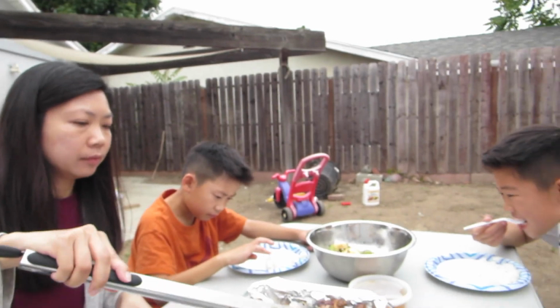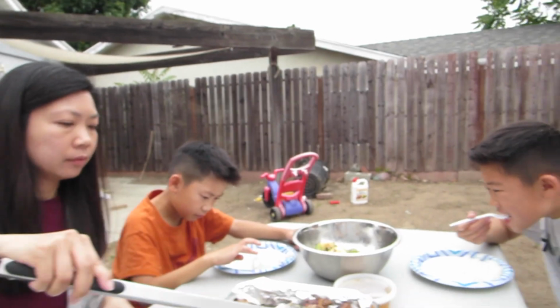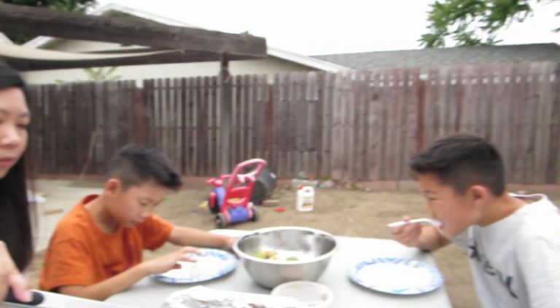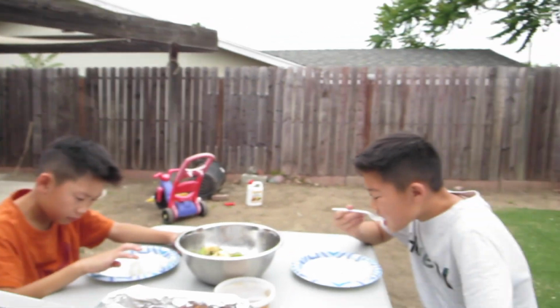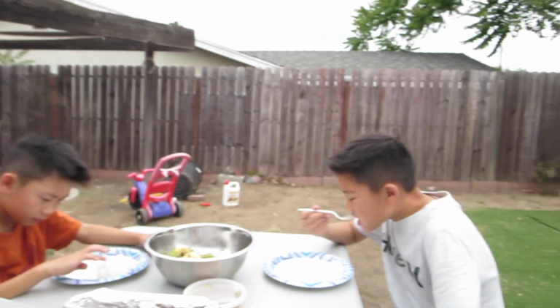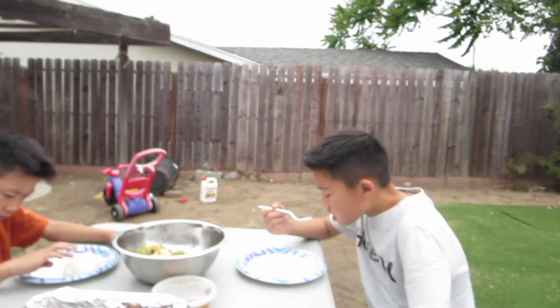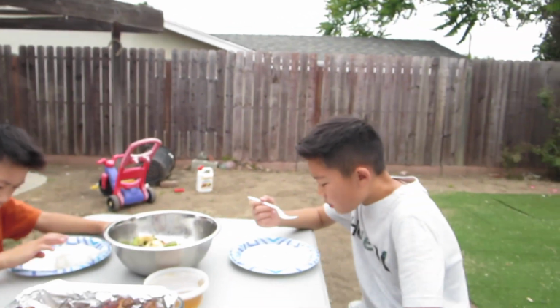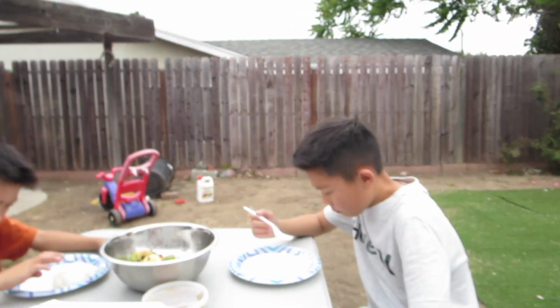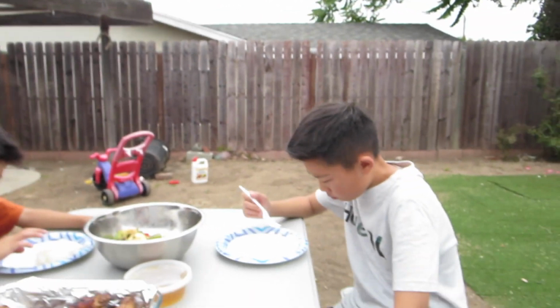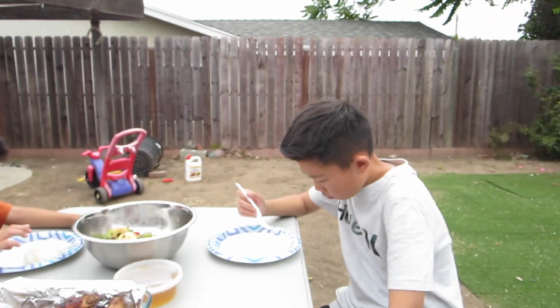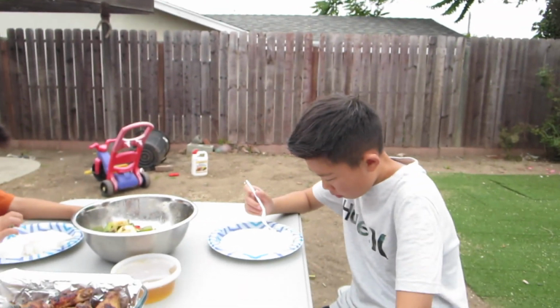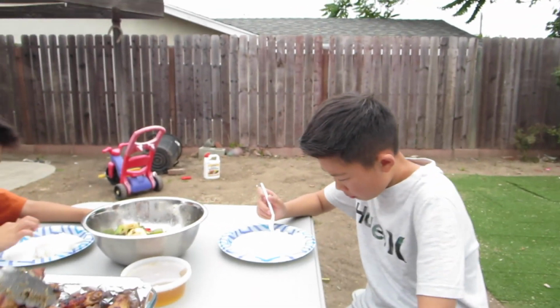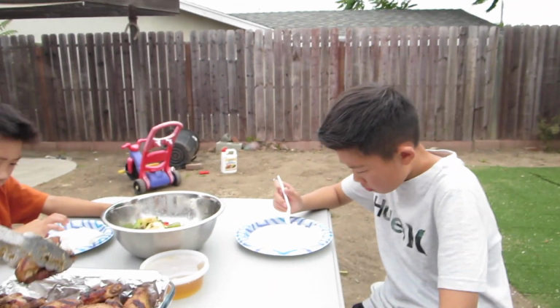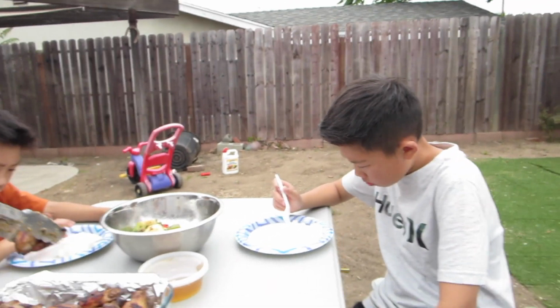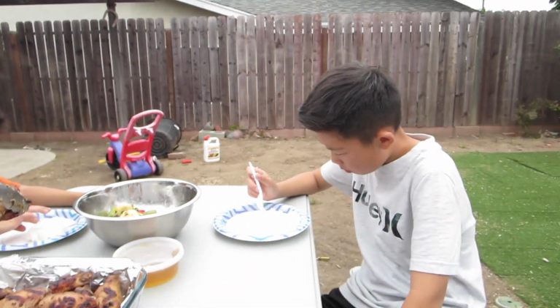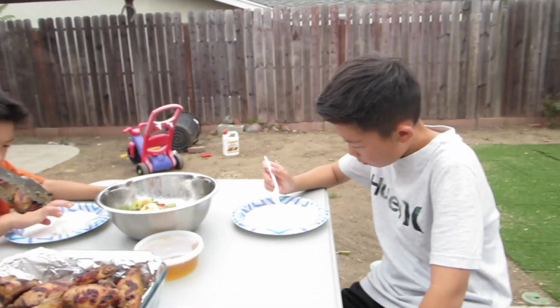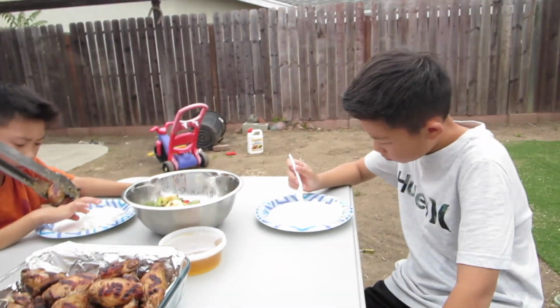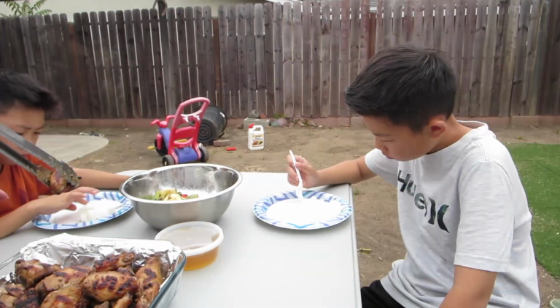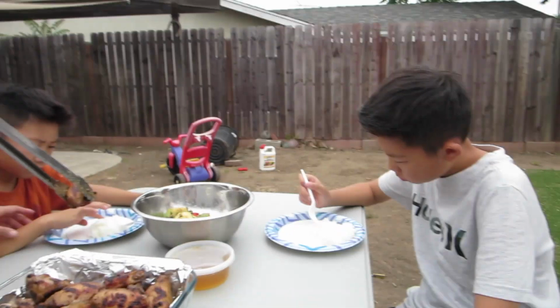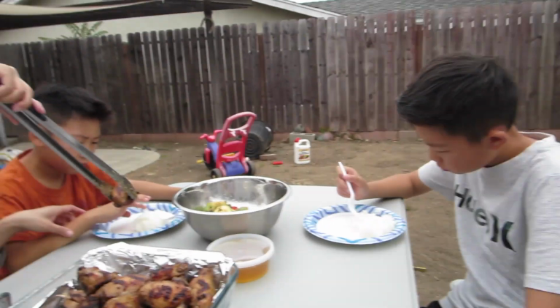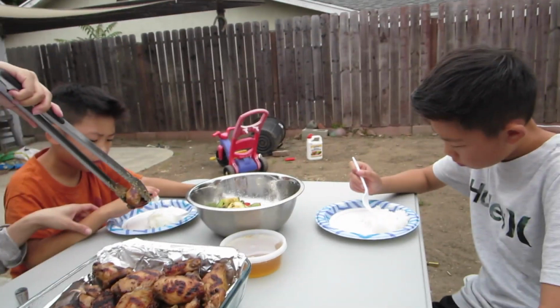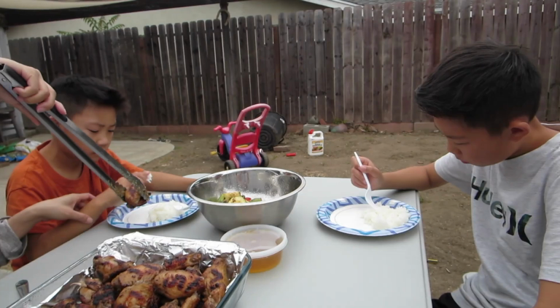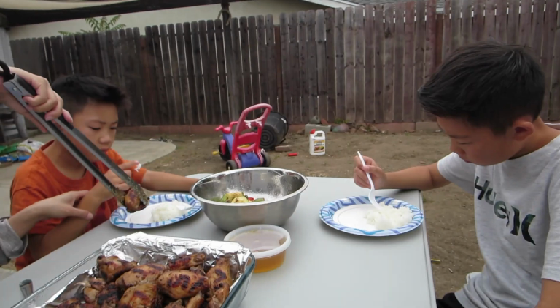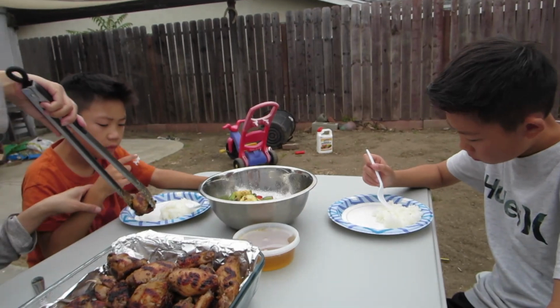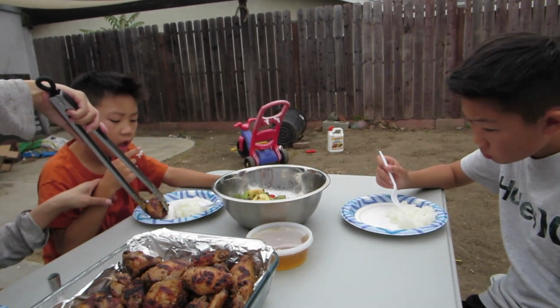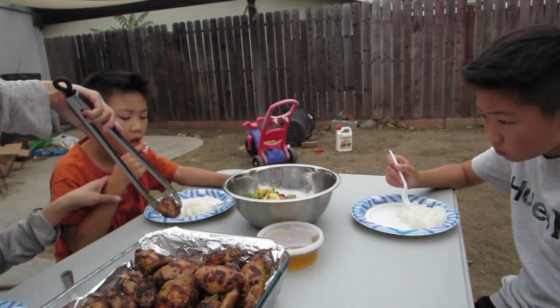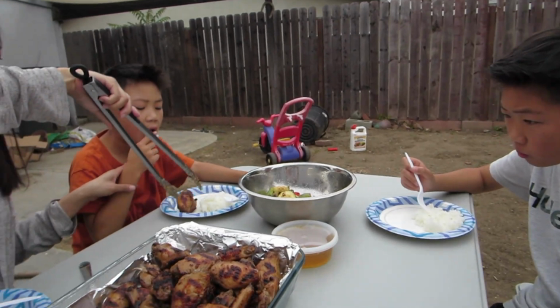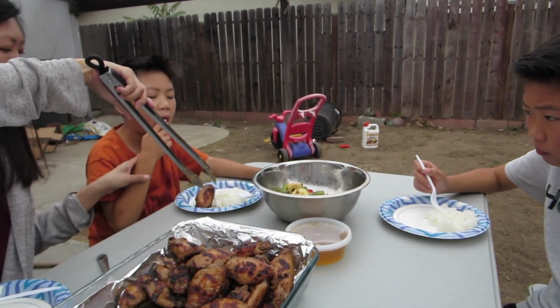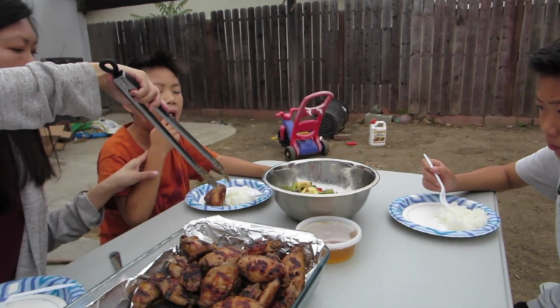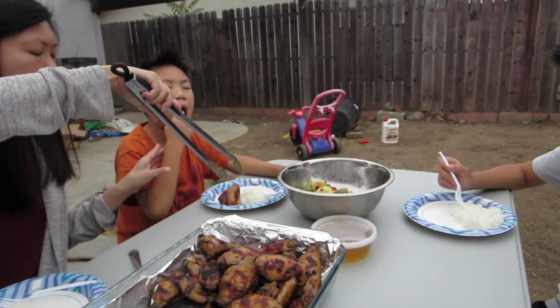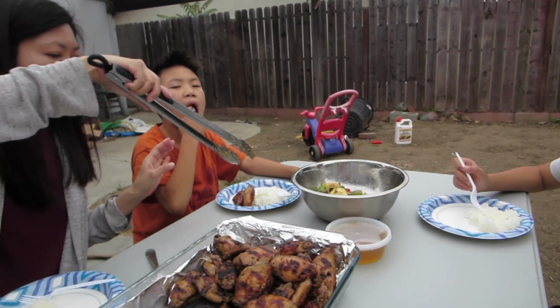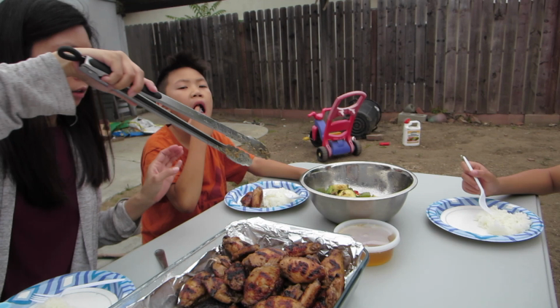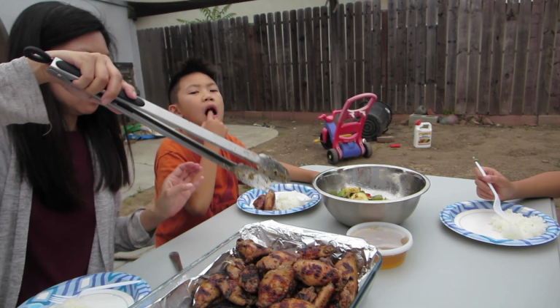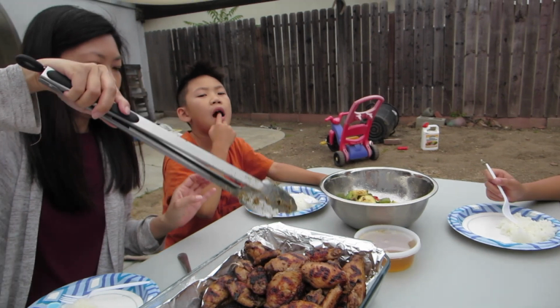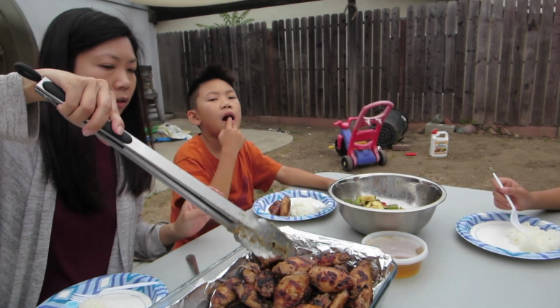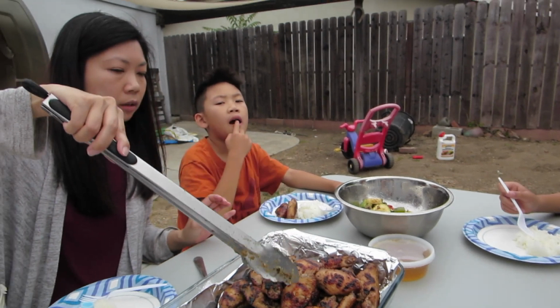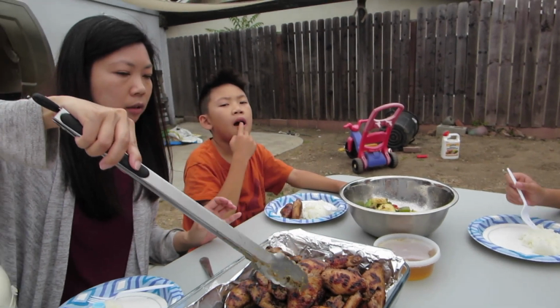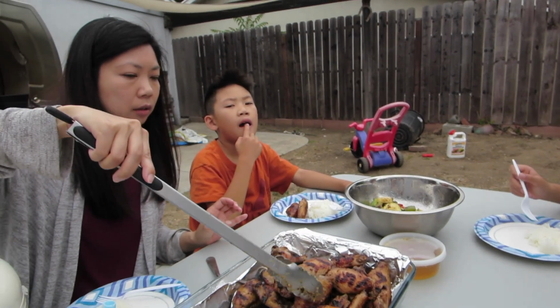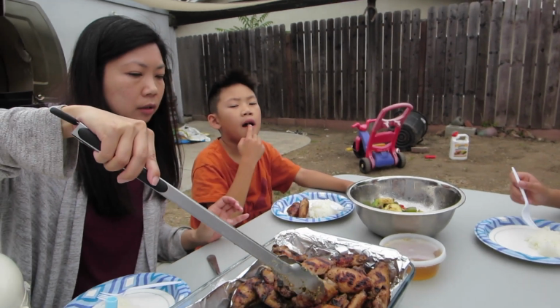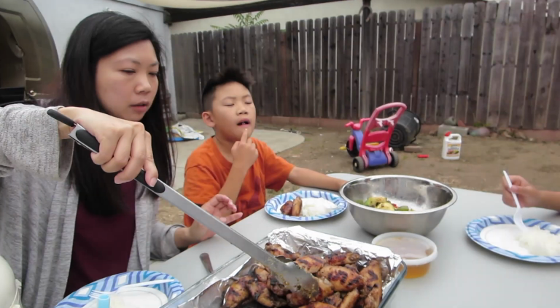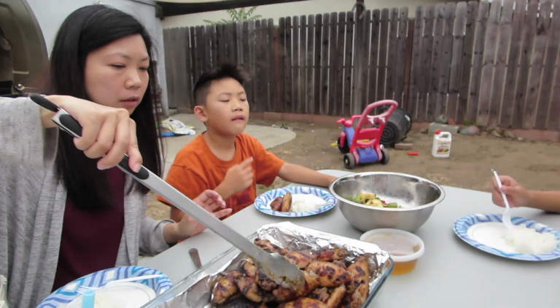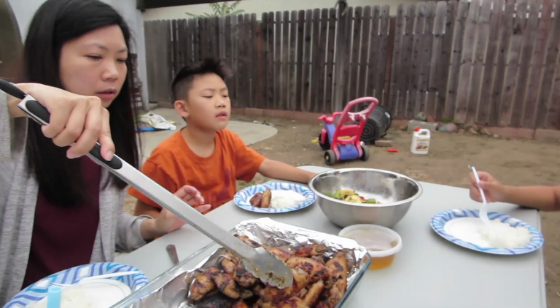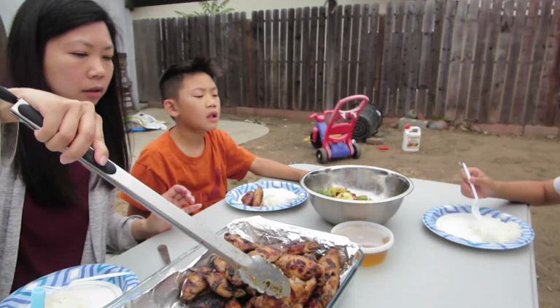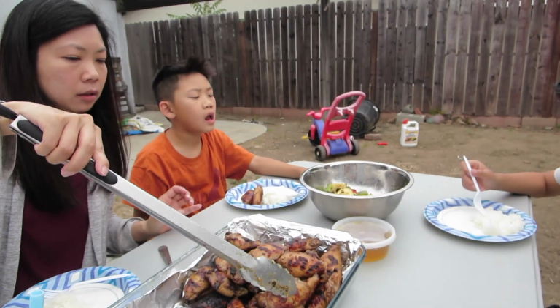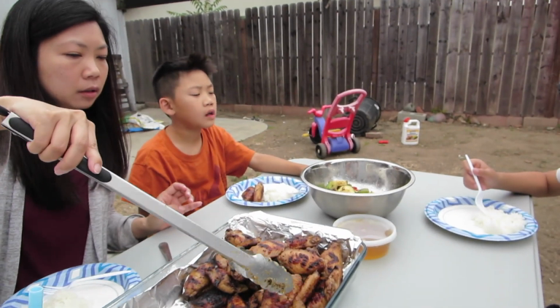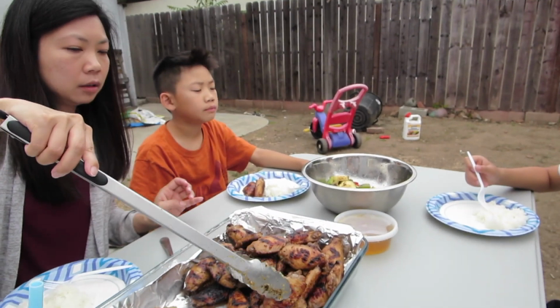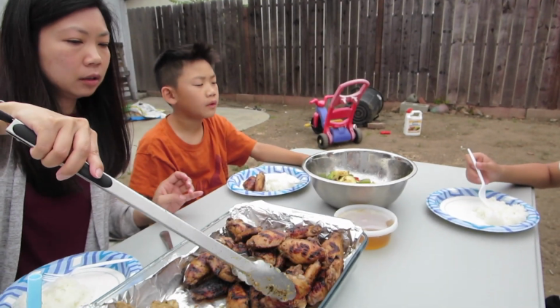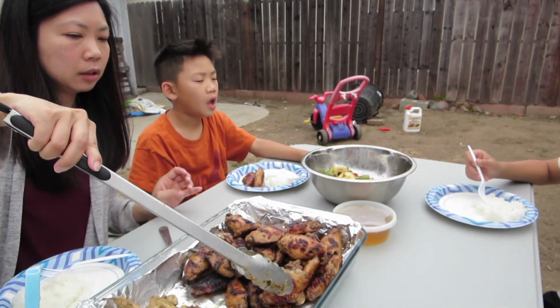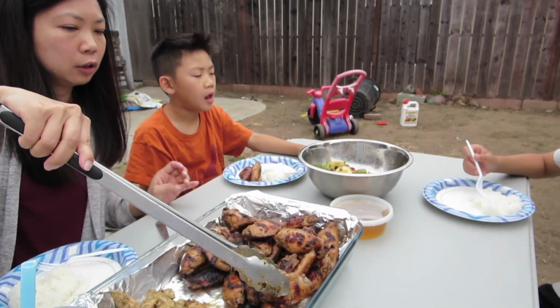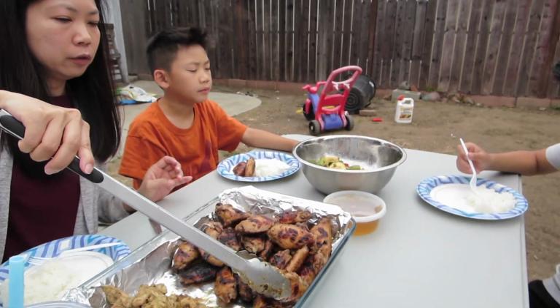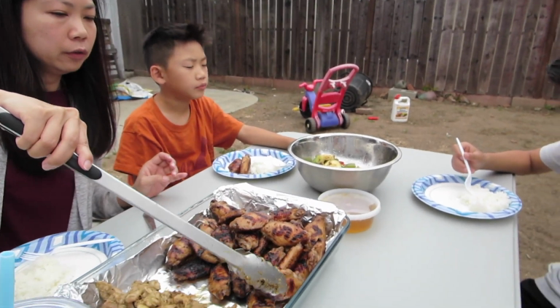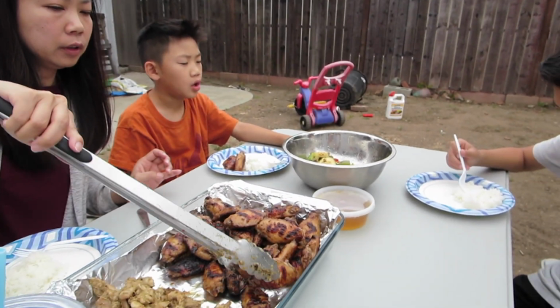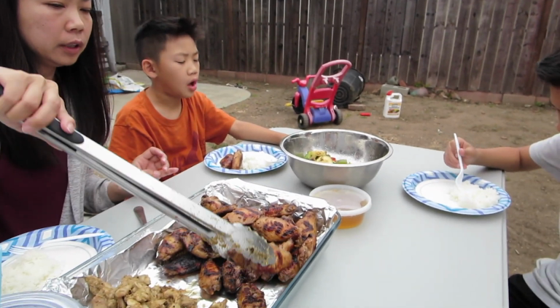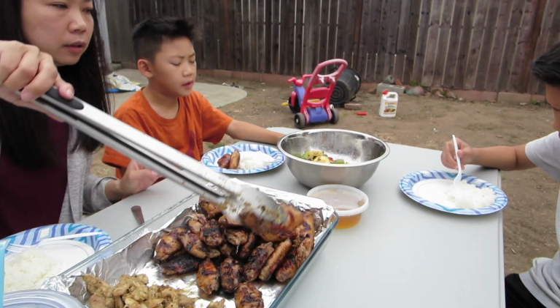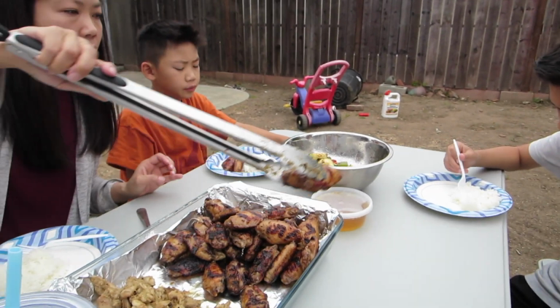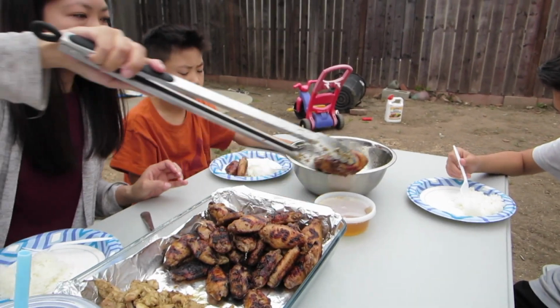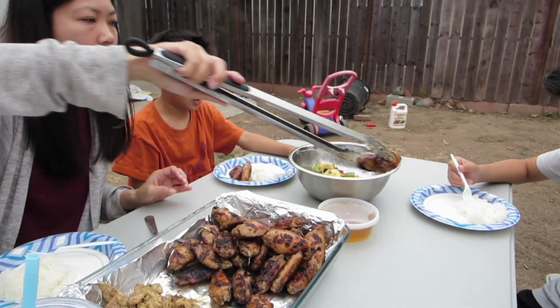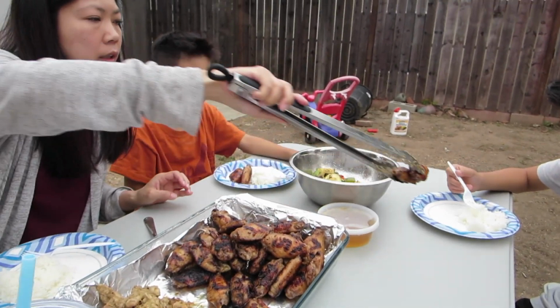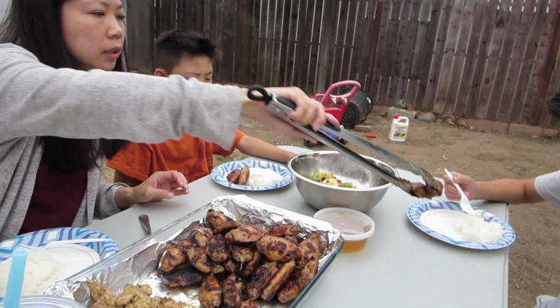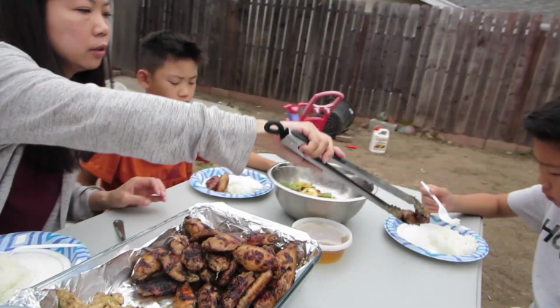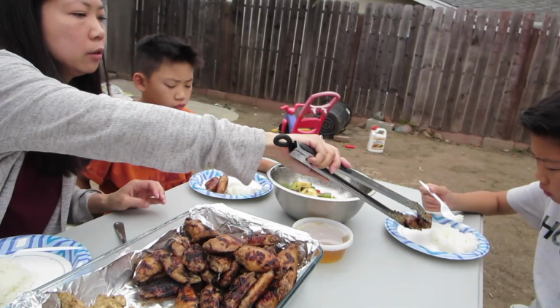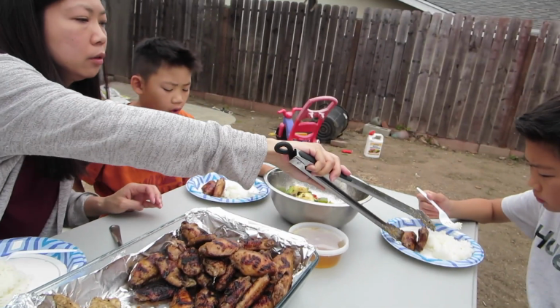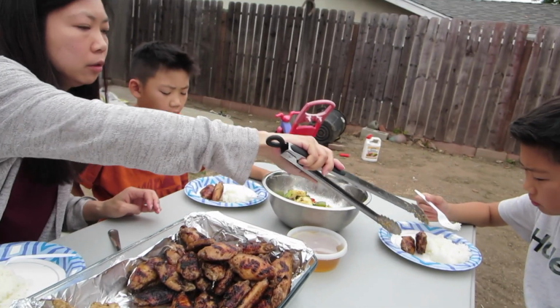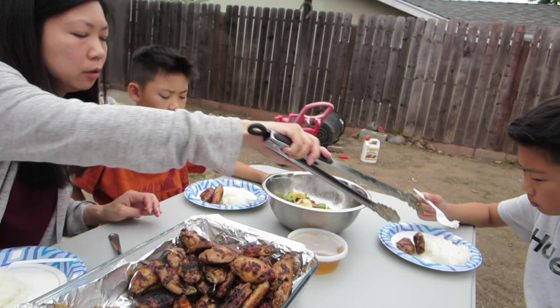Another backyard barbecue, eating outside on our new table. Hopefully it's good, guys. Don't know.